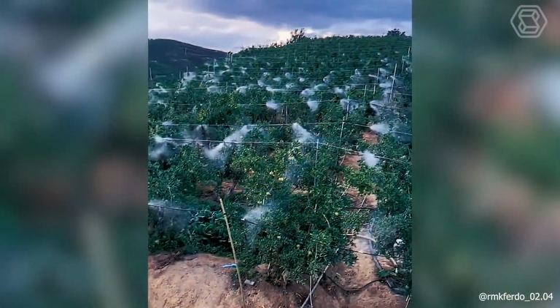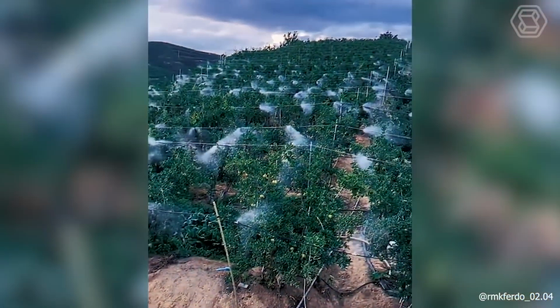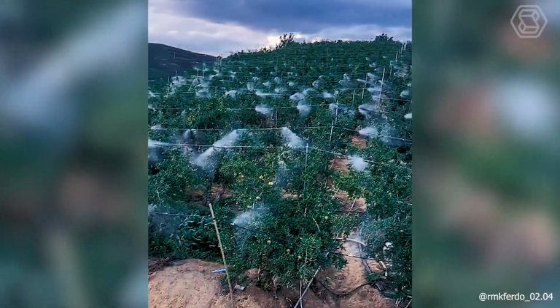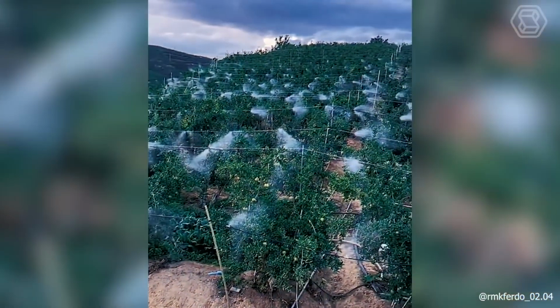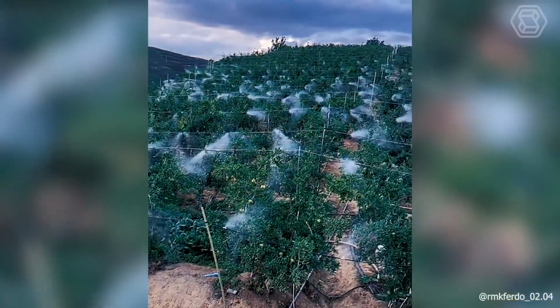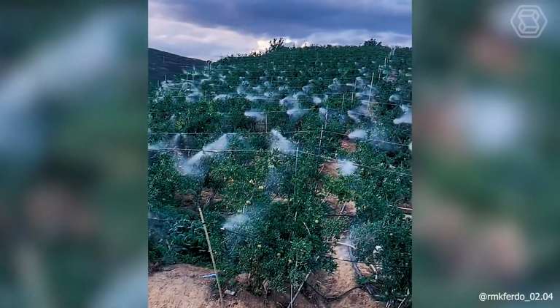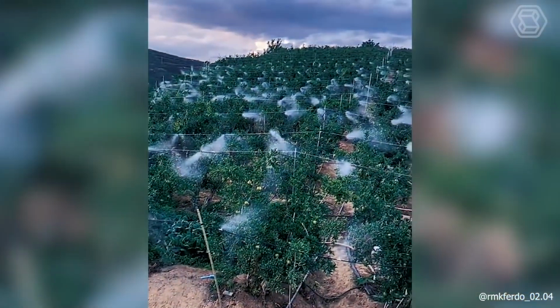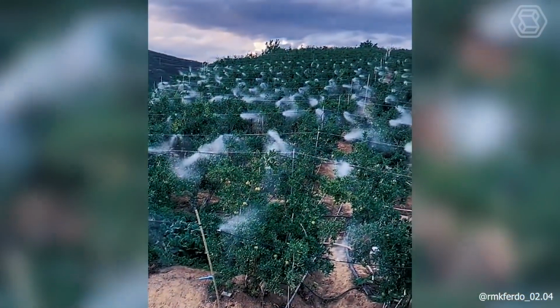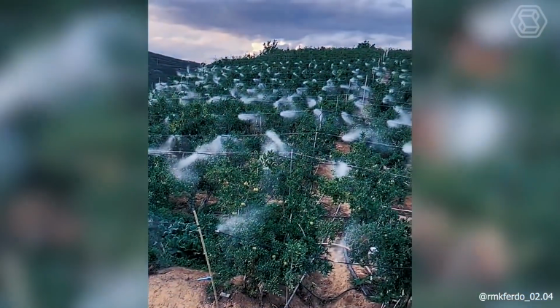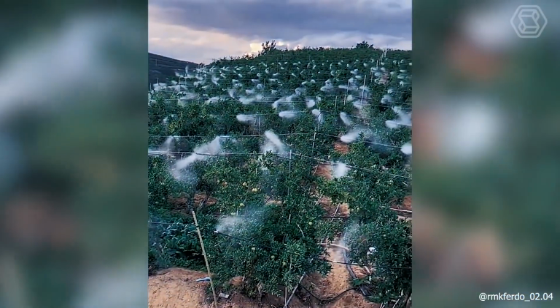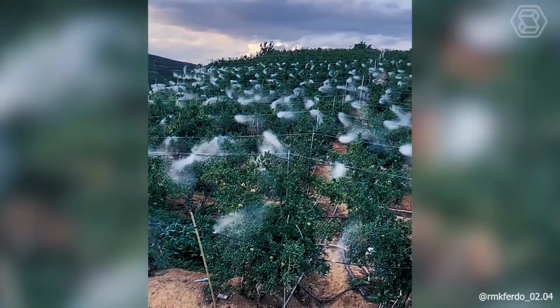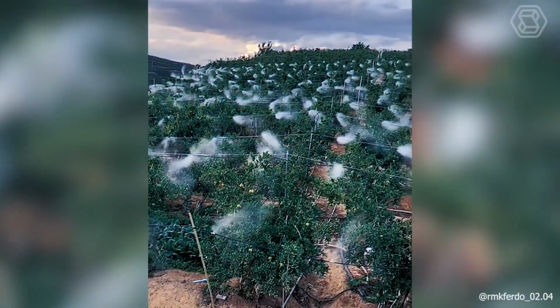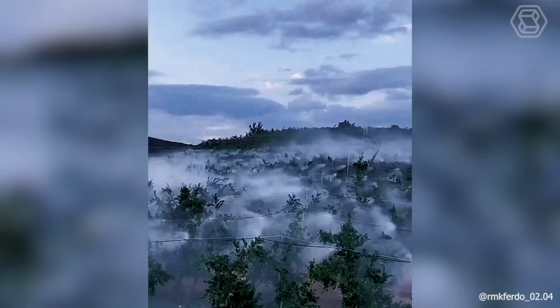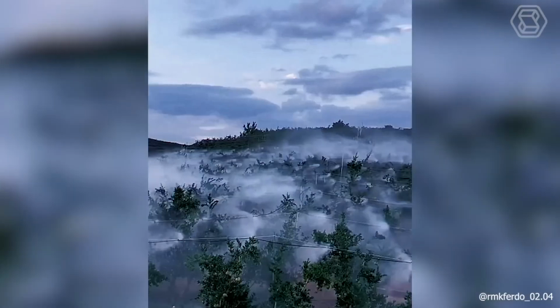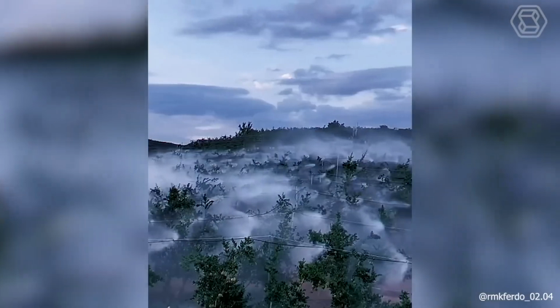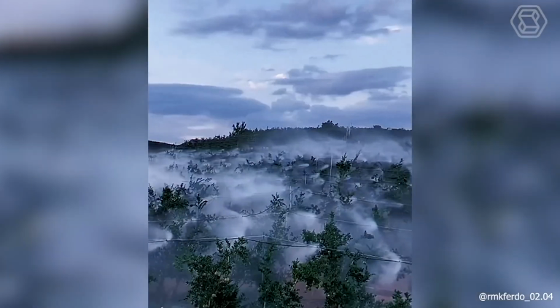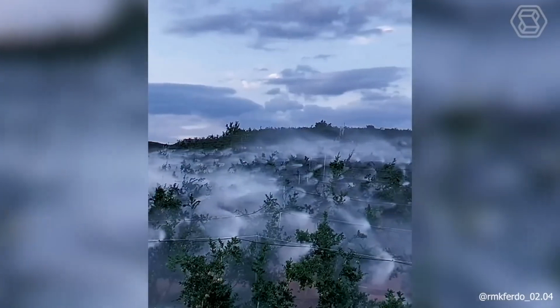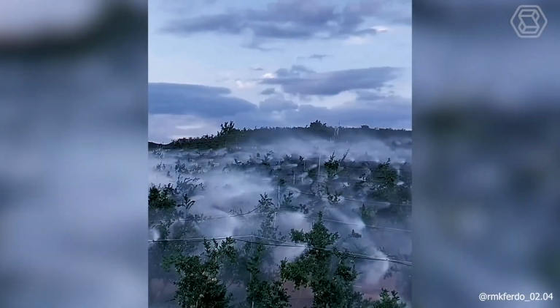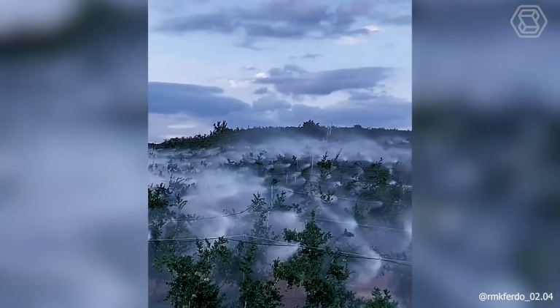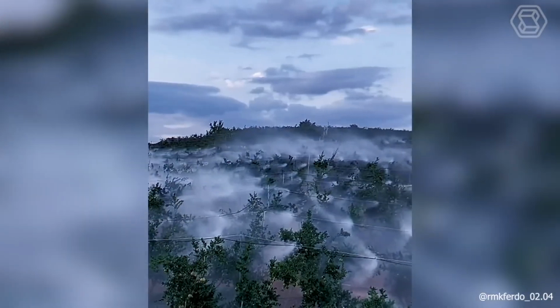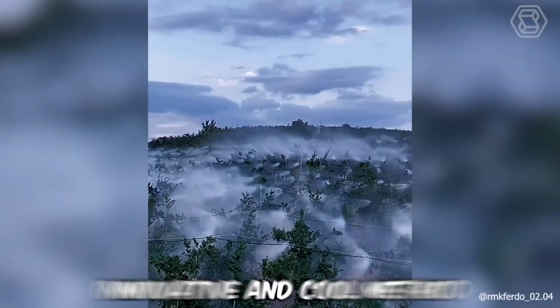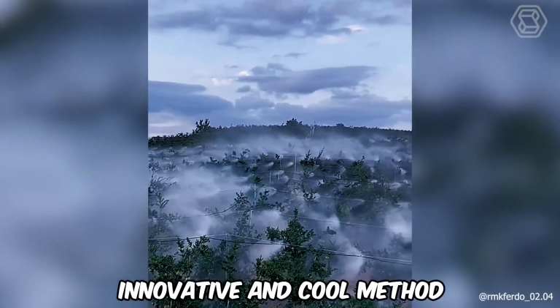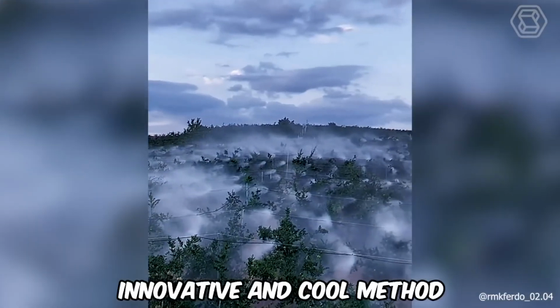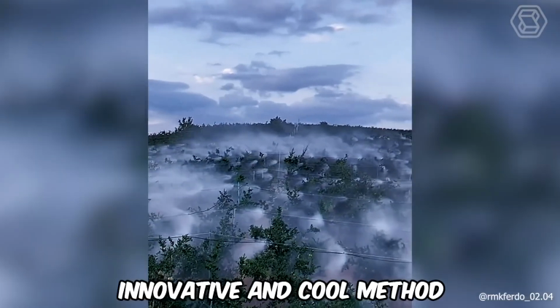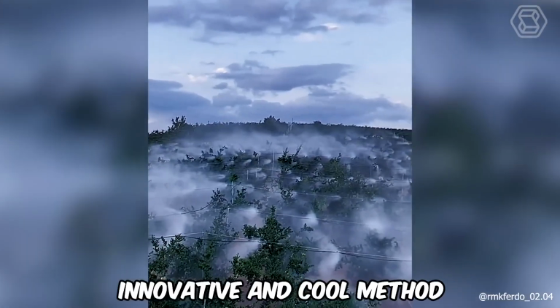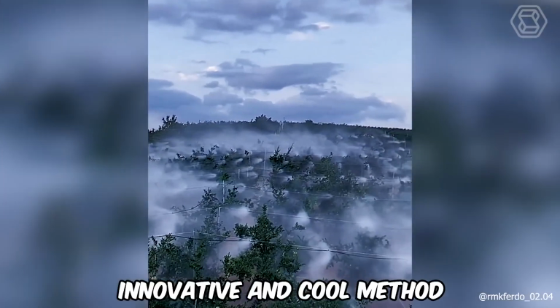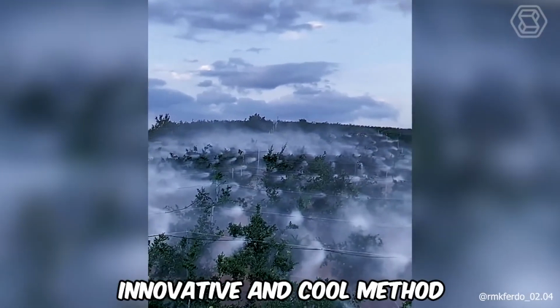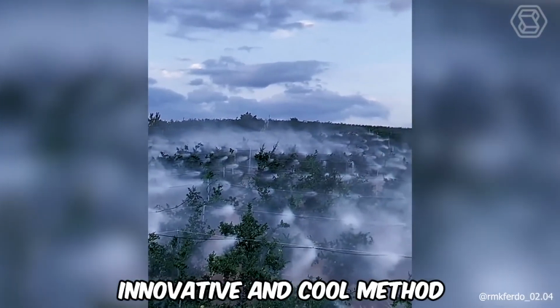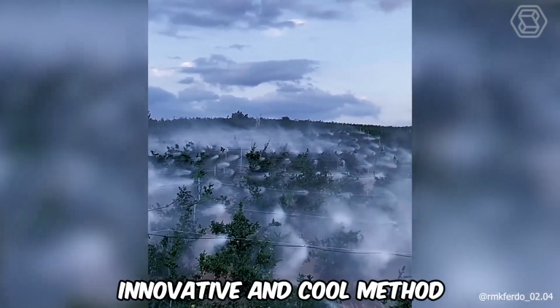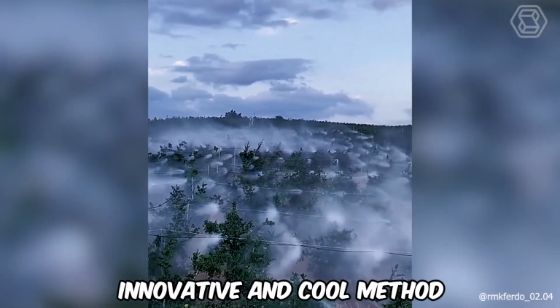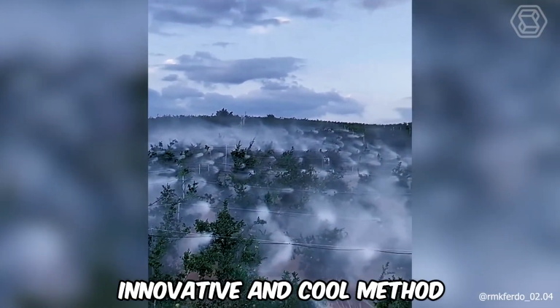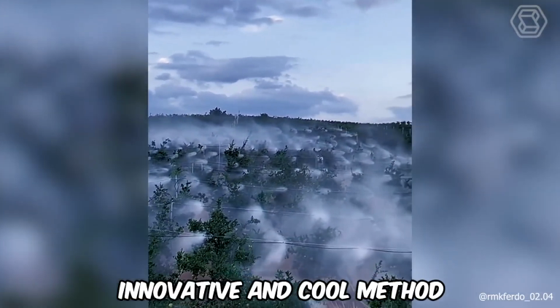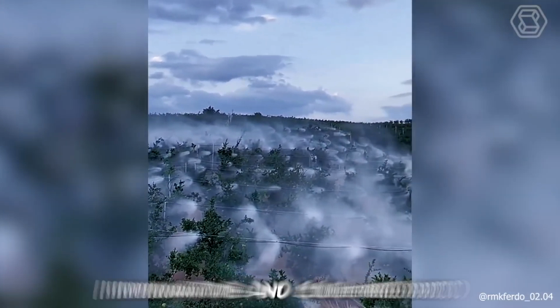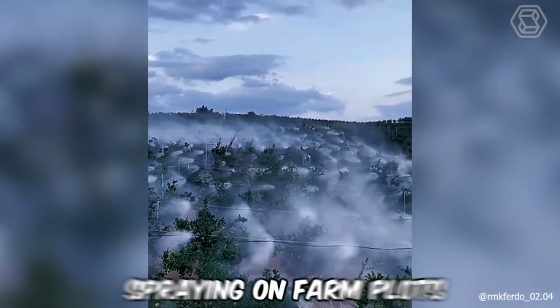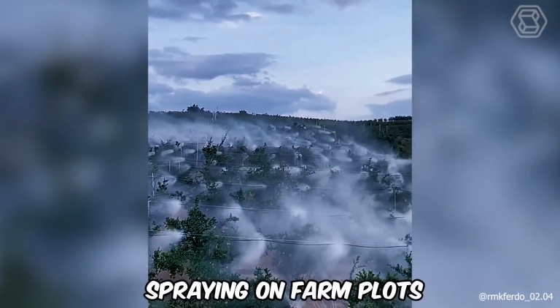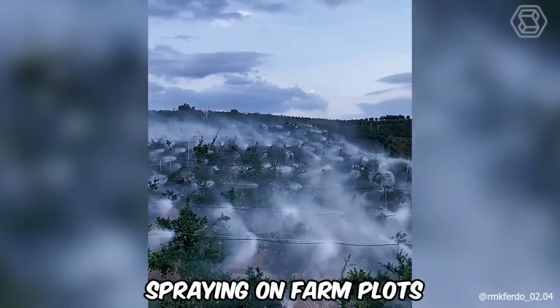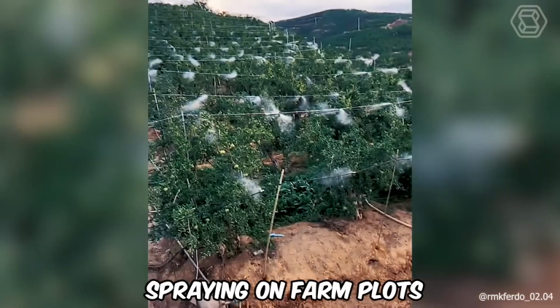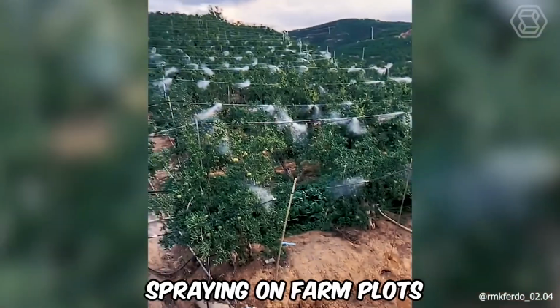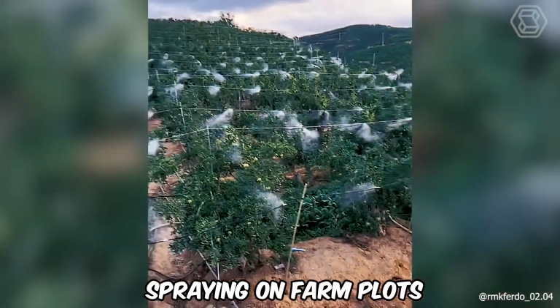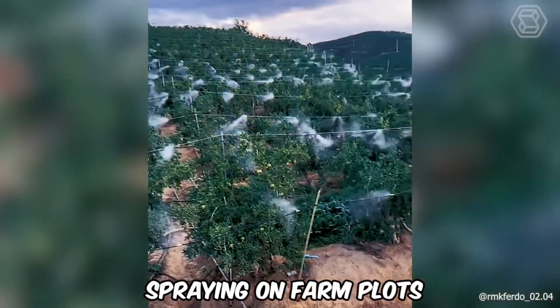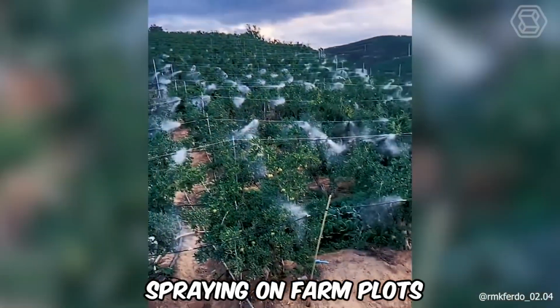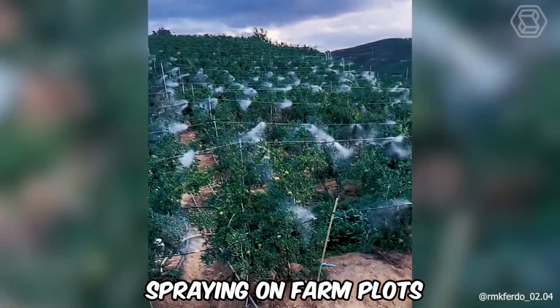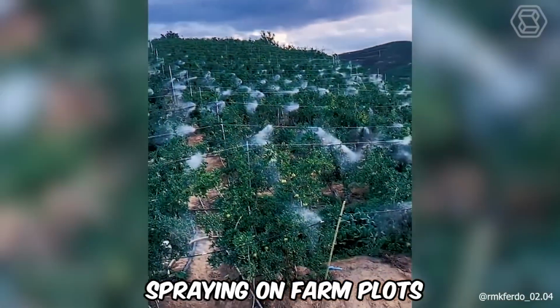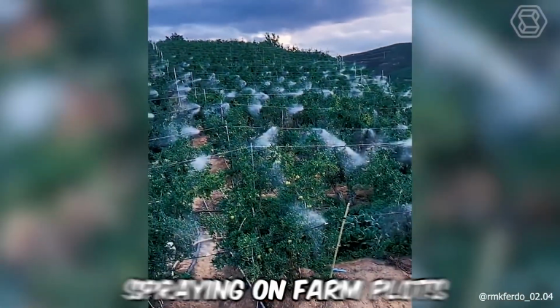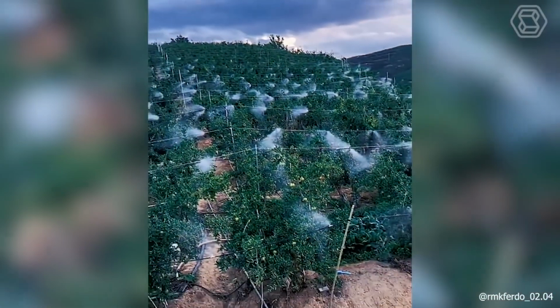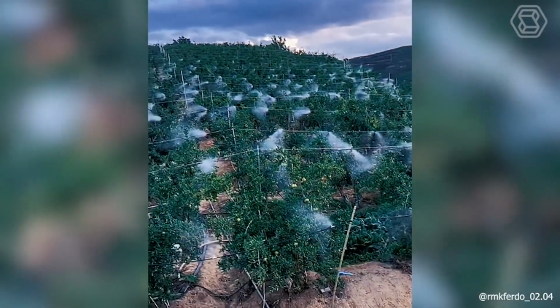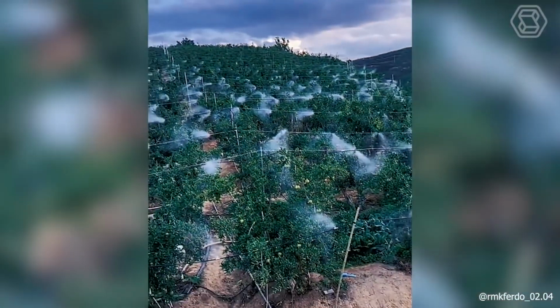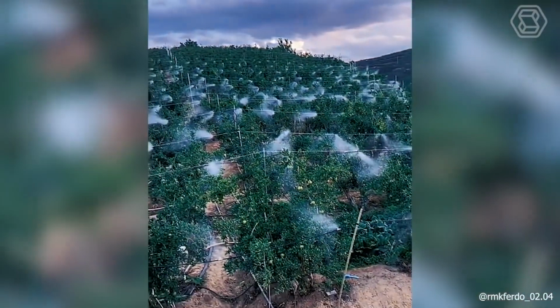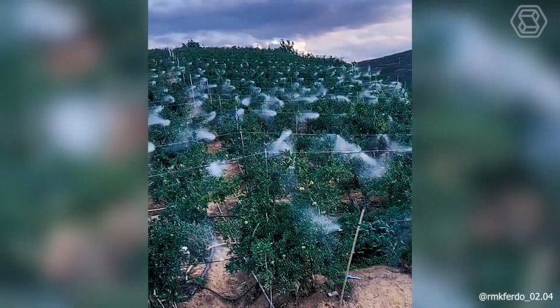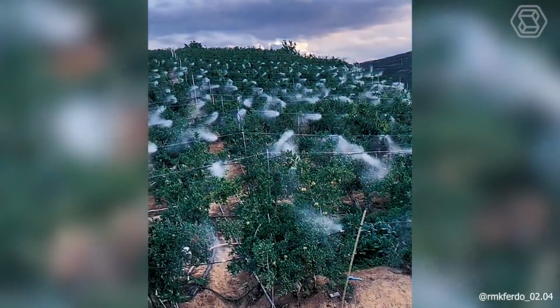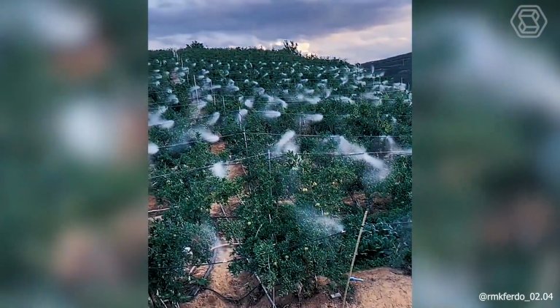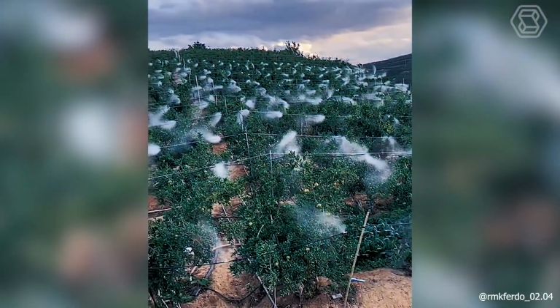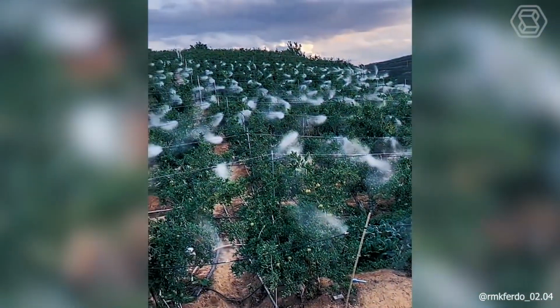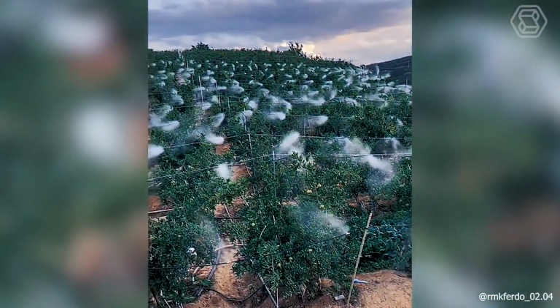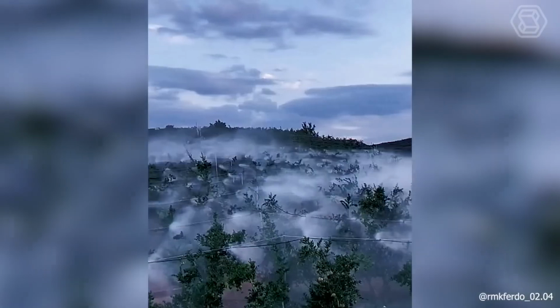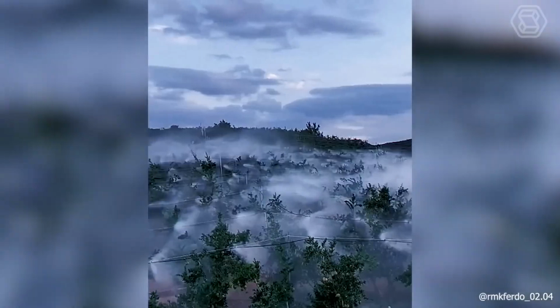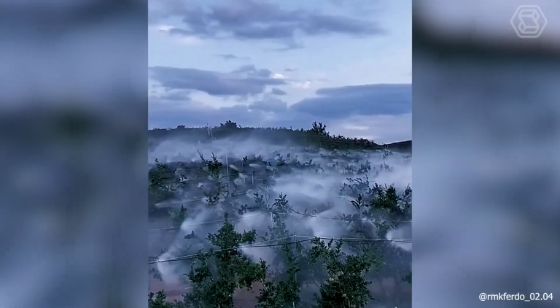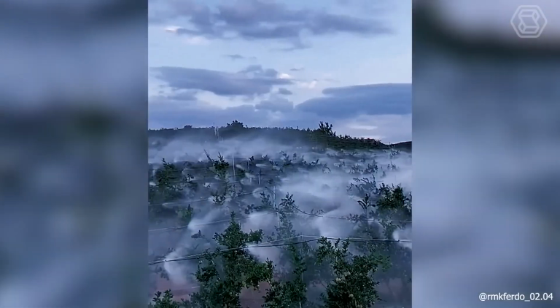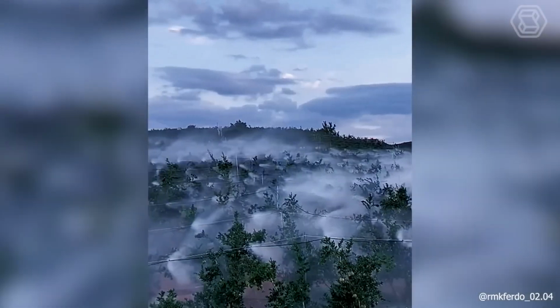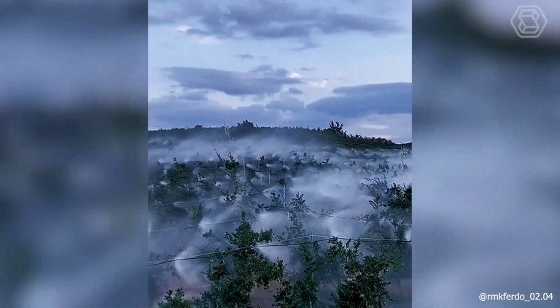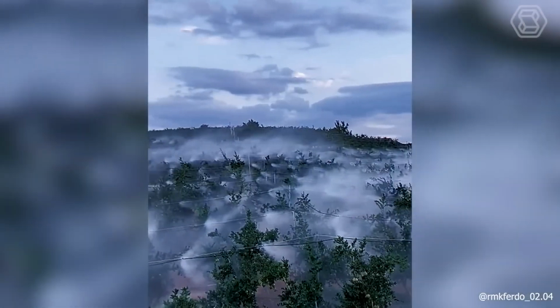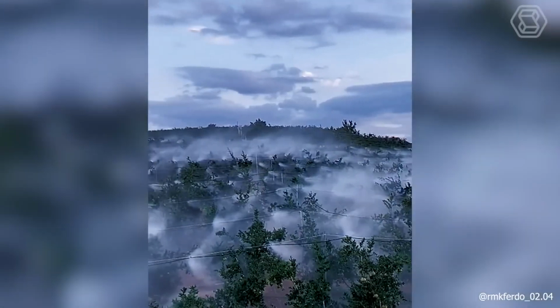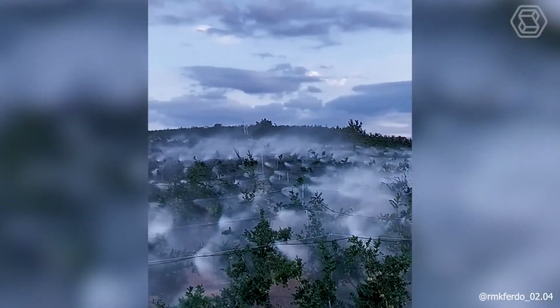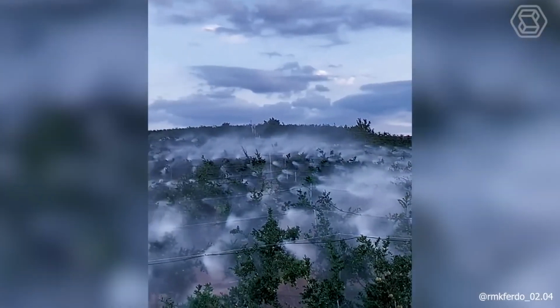We should give an award to whoever came up with this innovative and cool method of spraying on farm plots. Just imagine how much time can be saved.